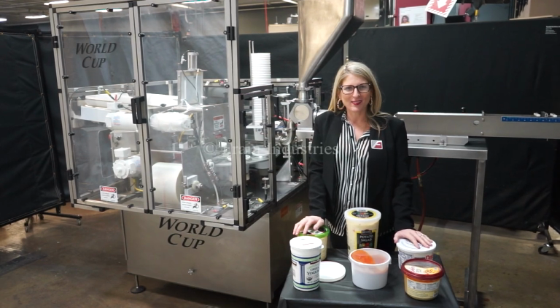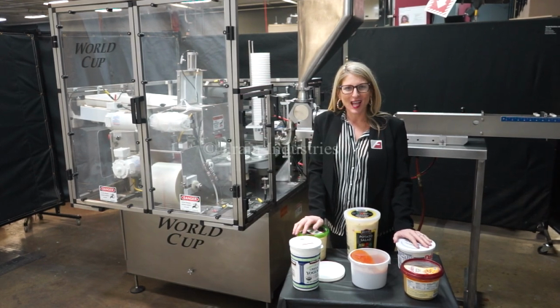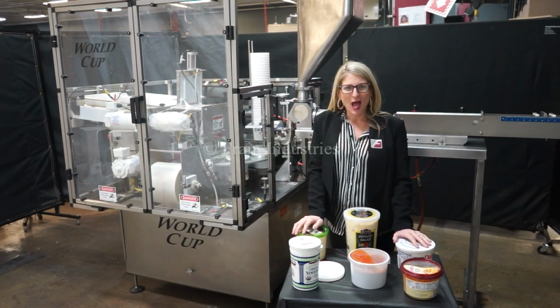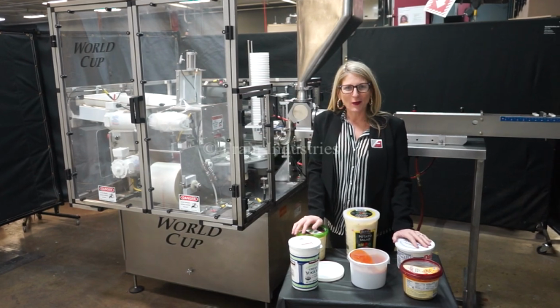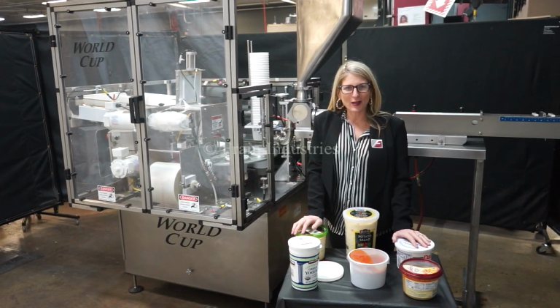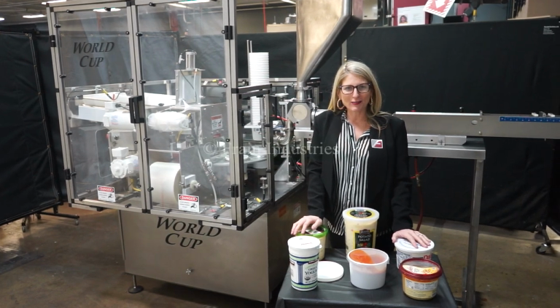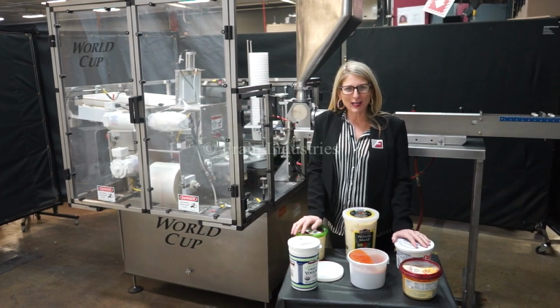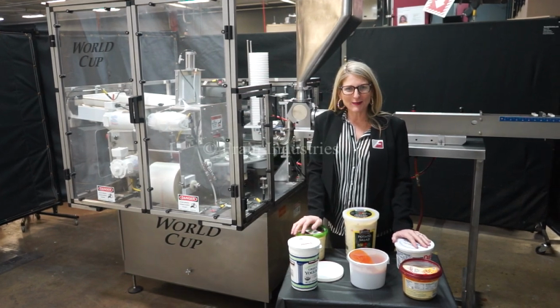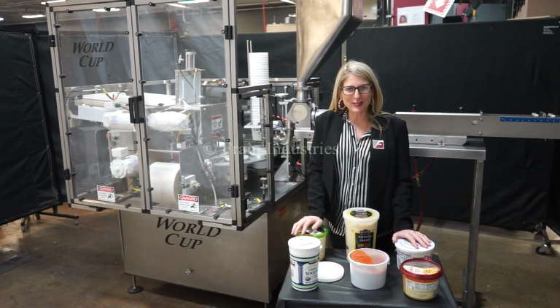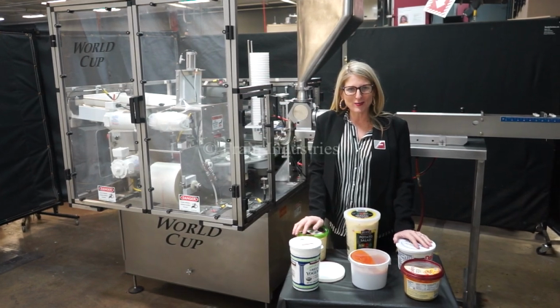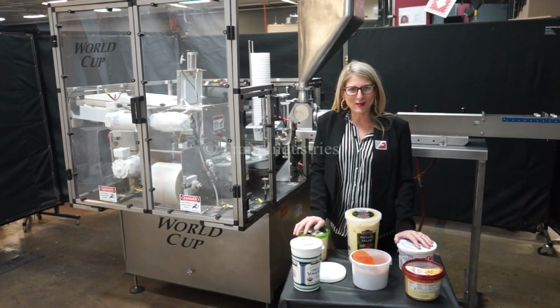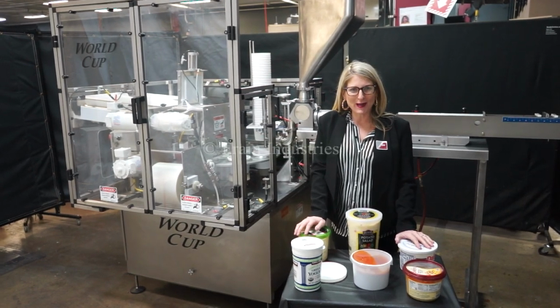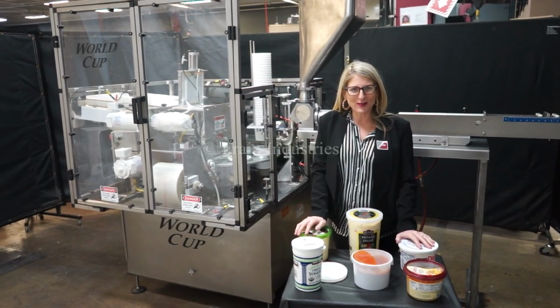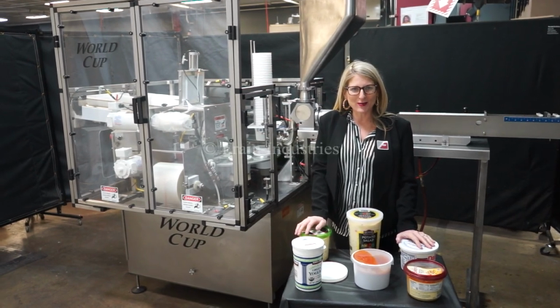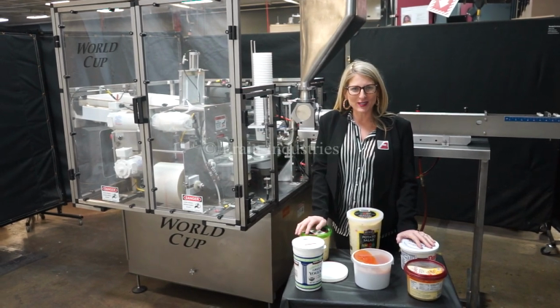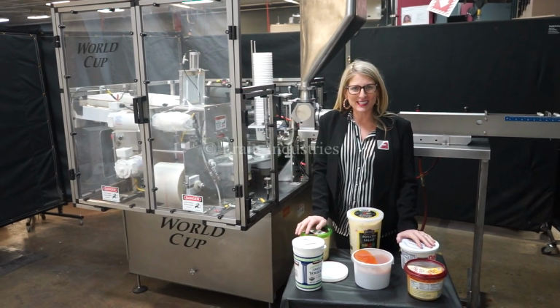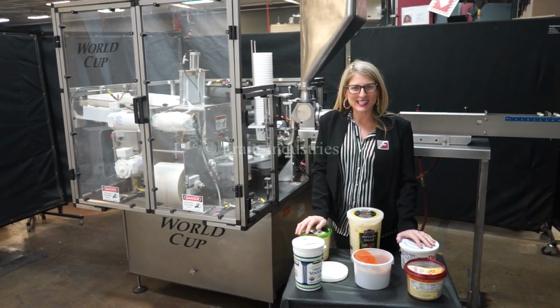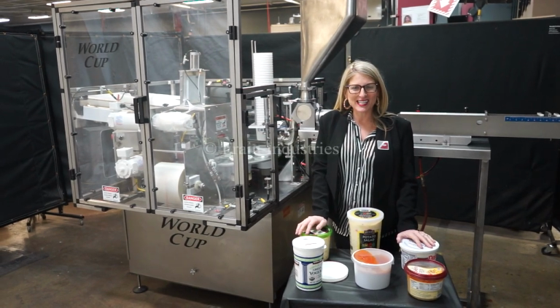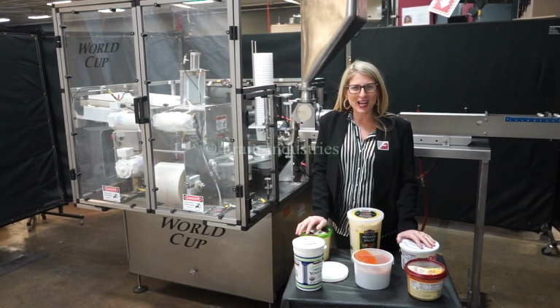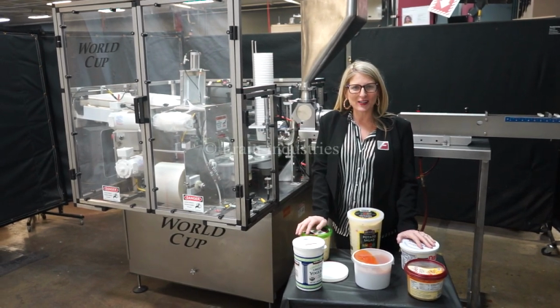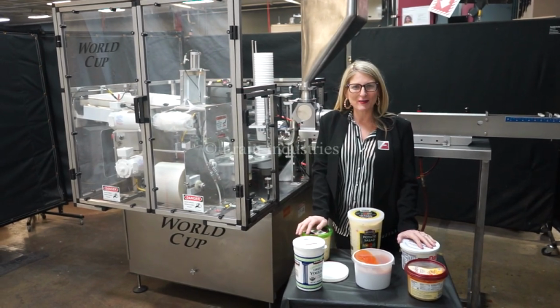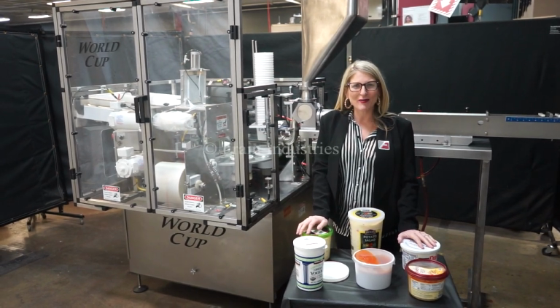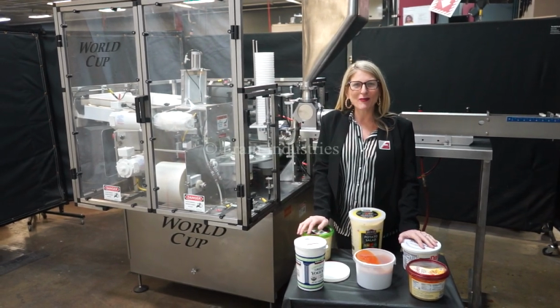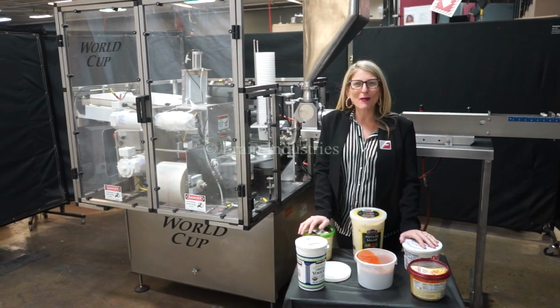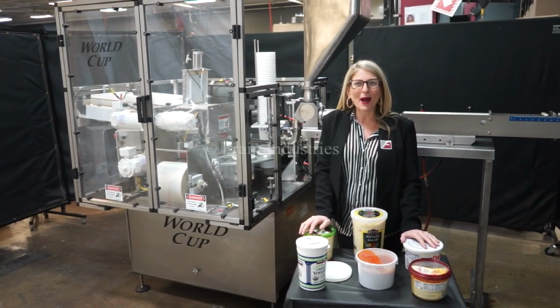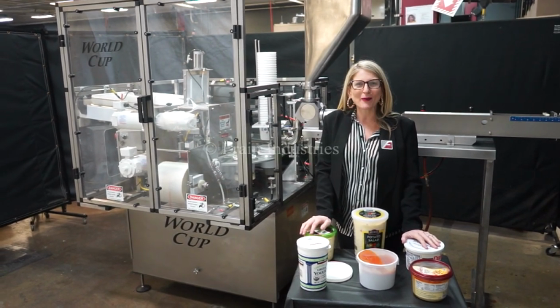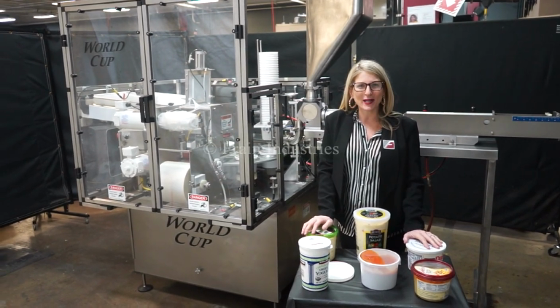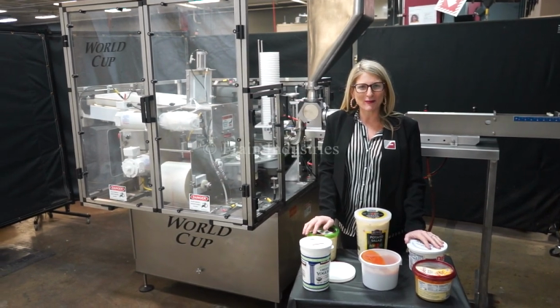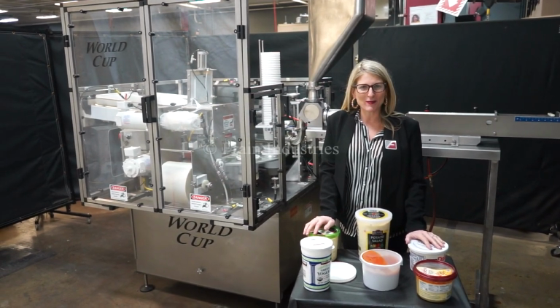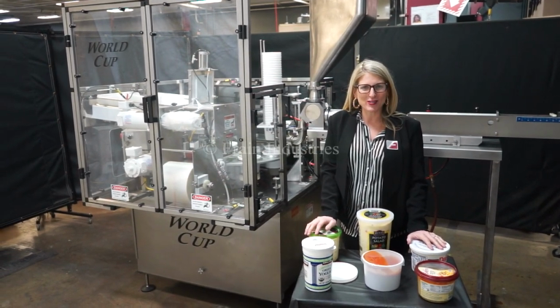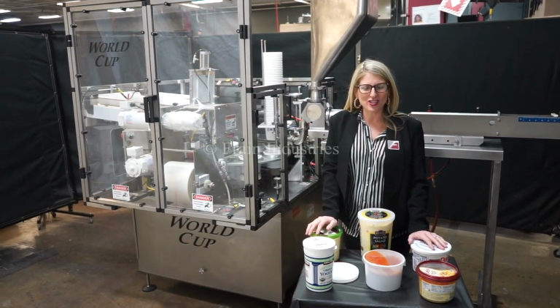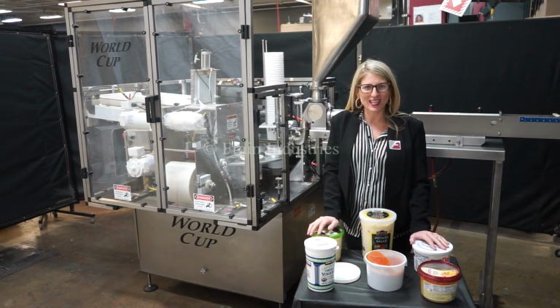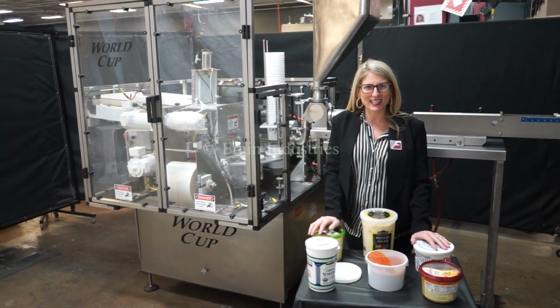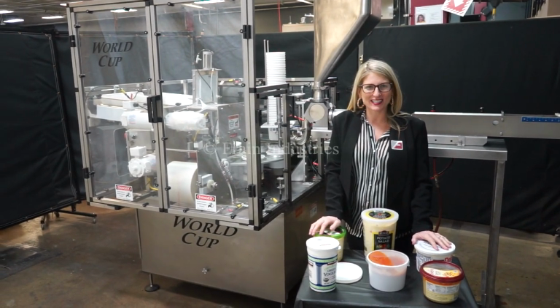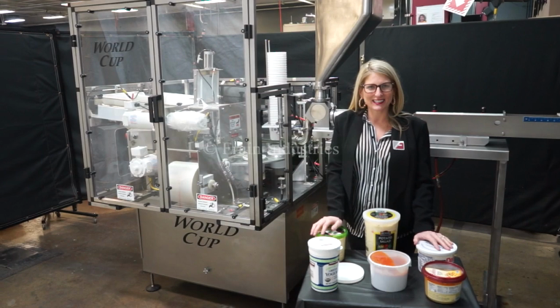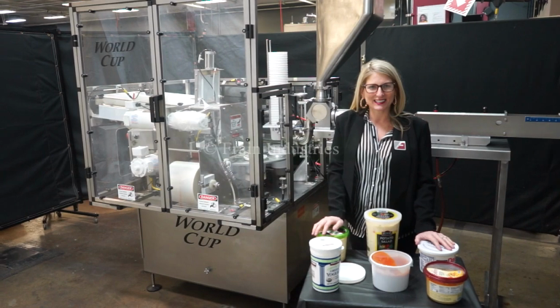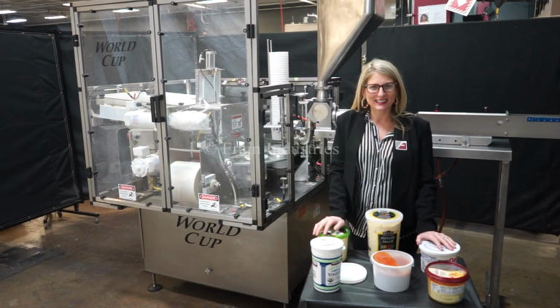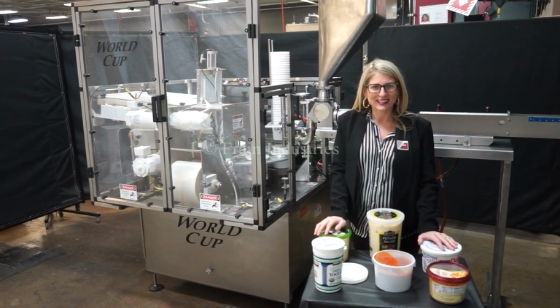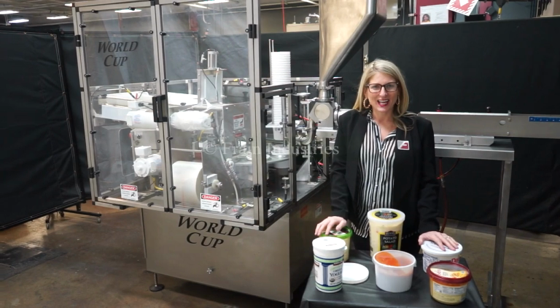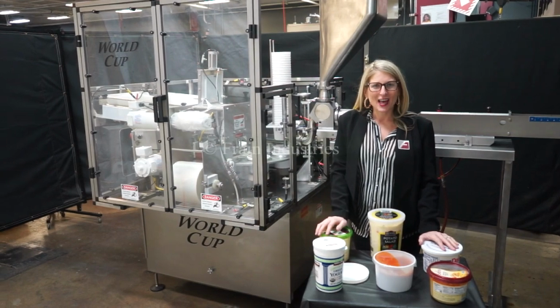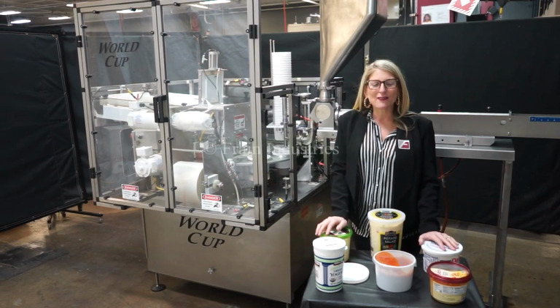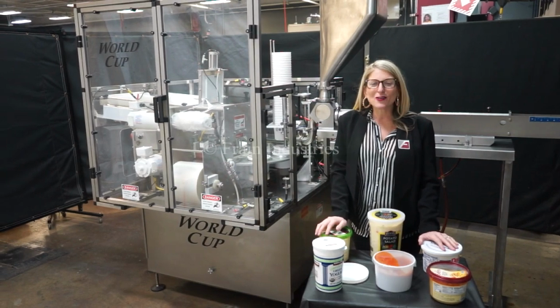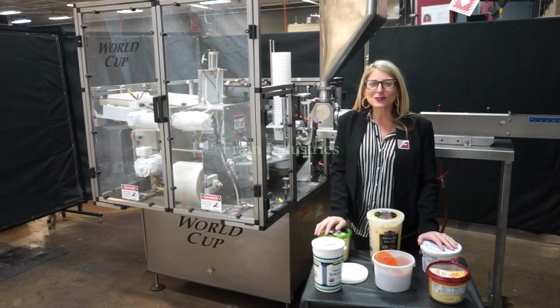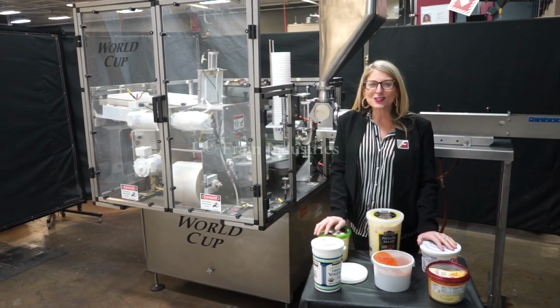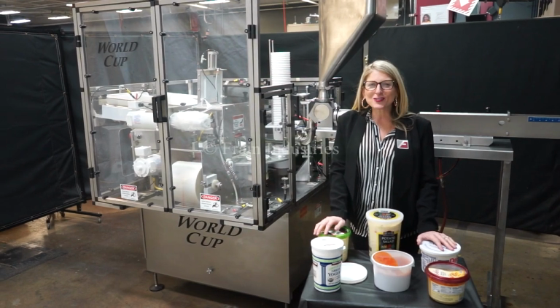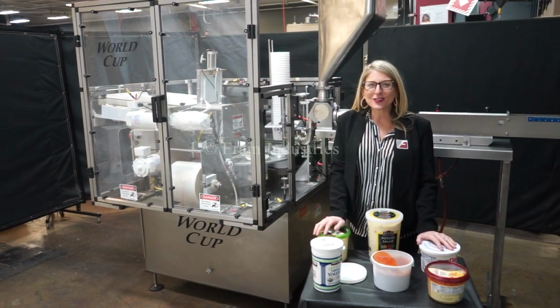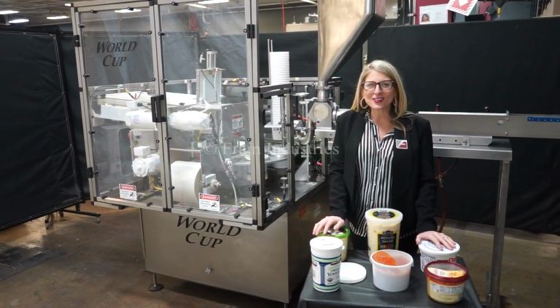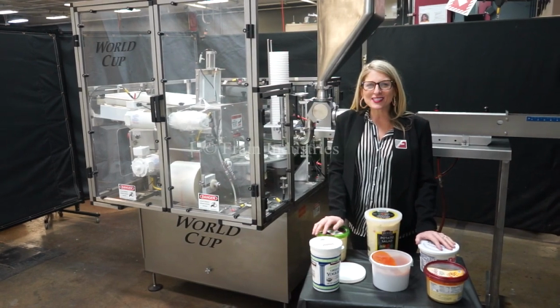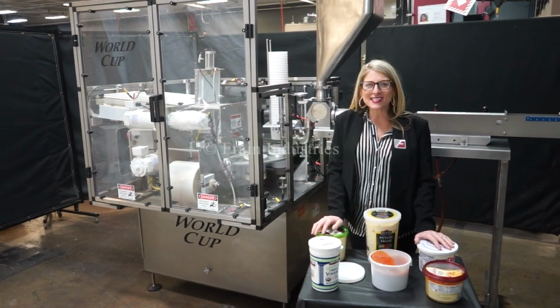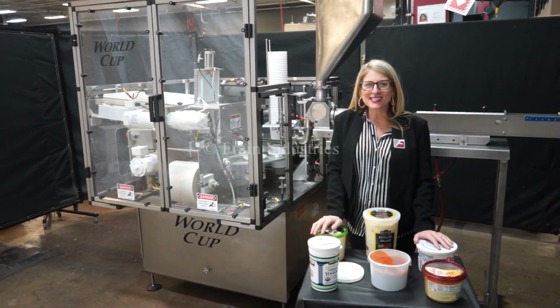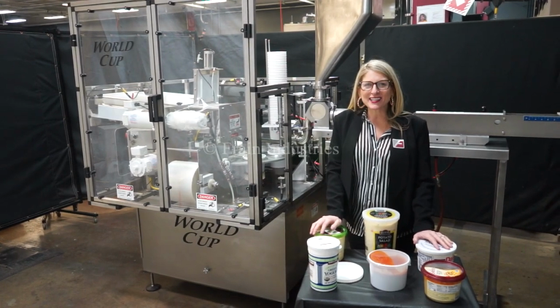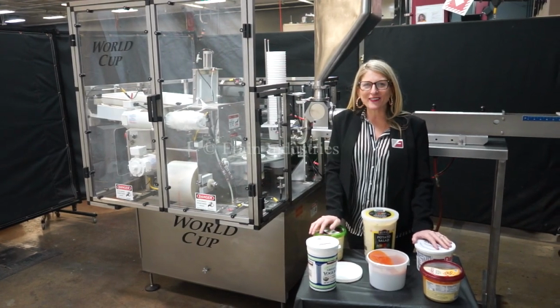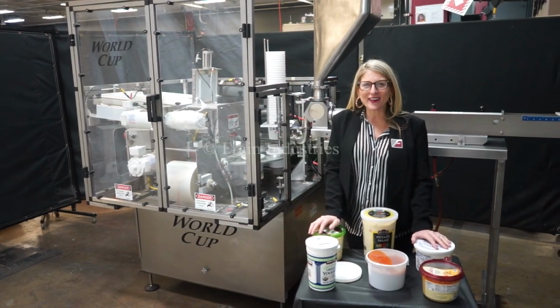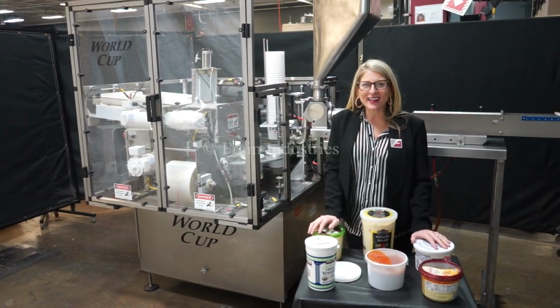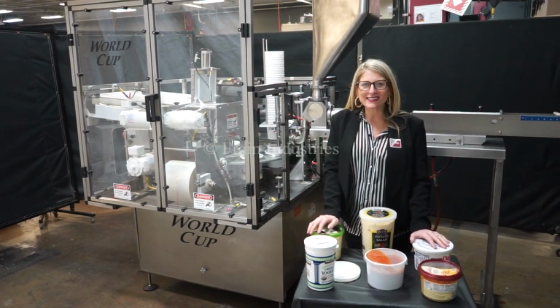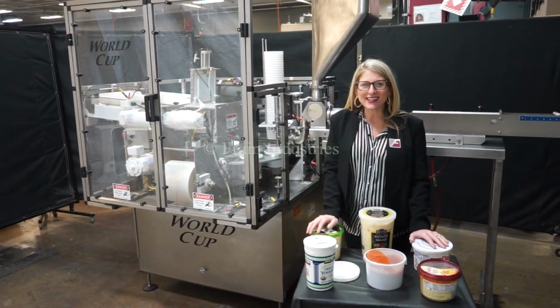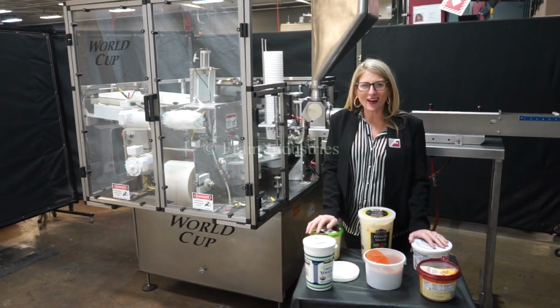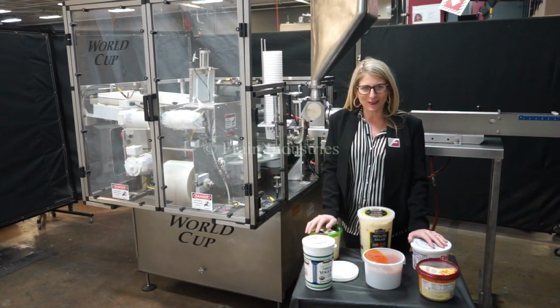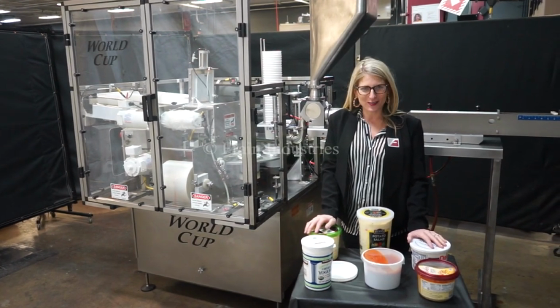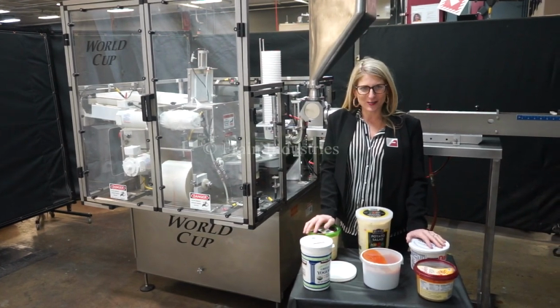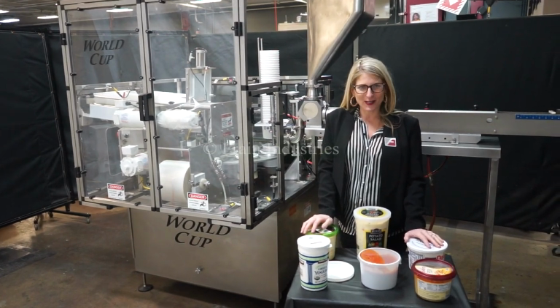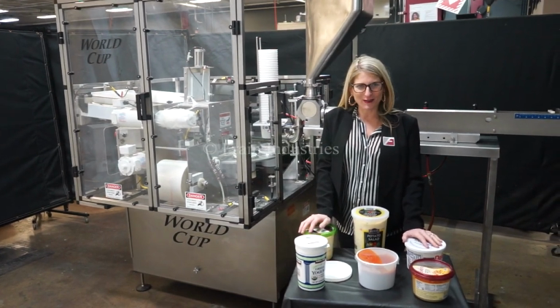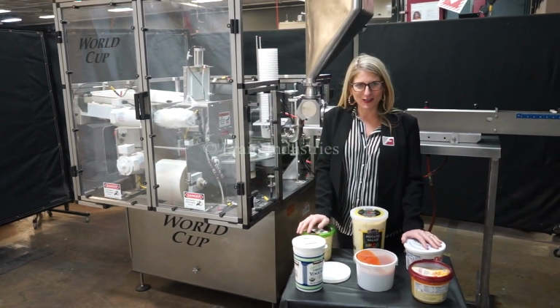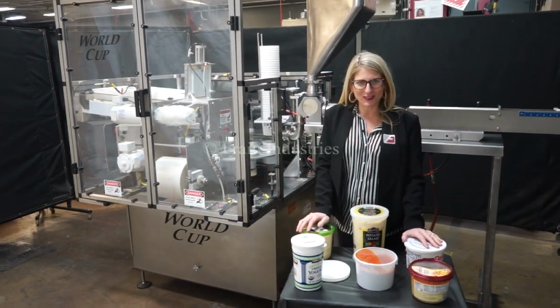We recommend you read the manual in its entirety before powering up the machine. The voltage is currently set to single phase, 120 volts.